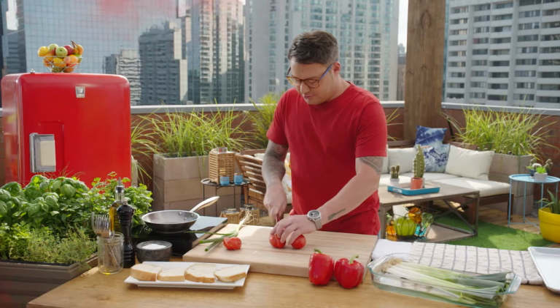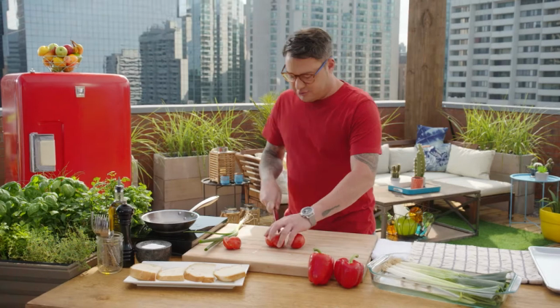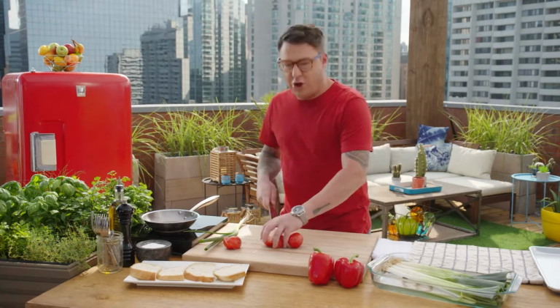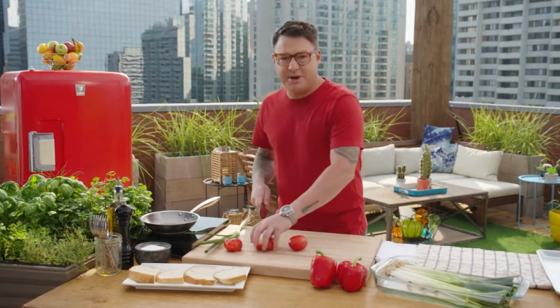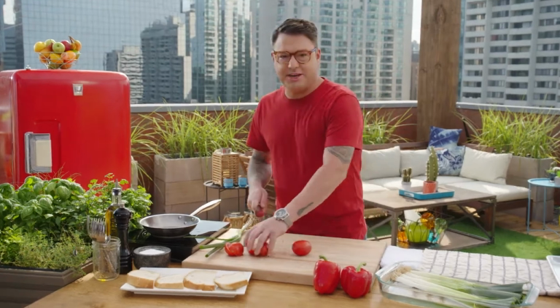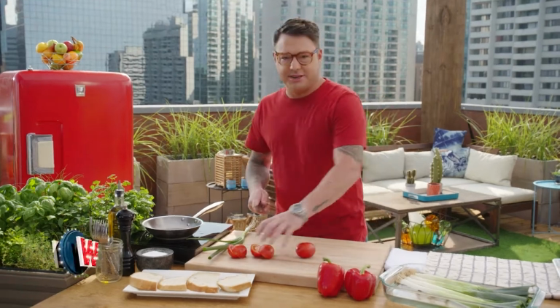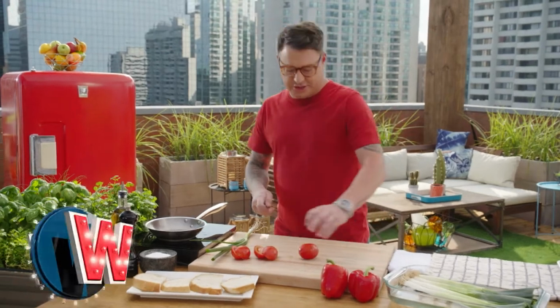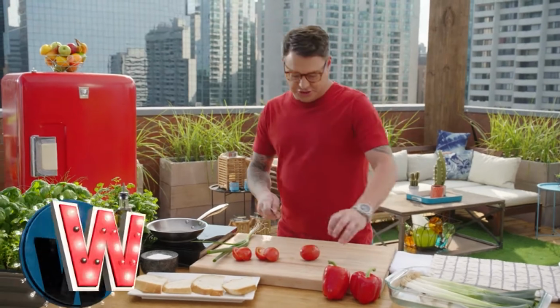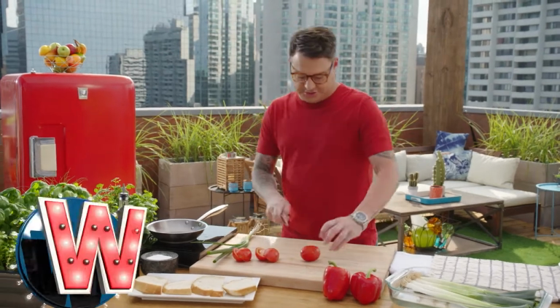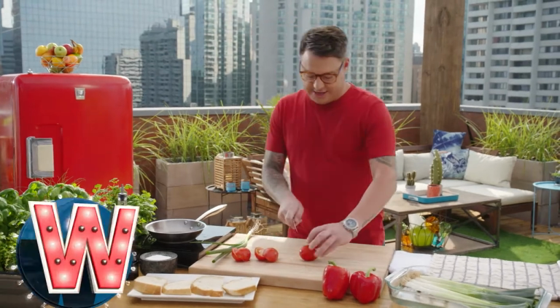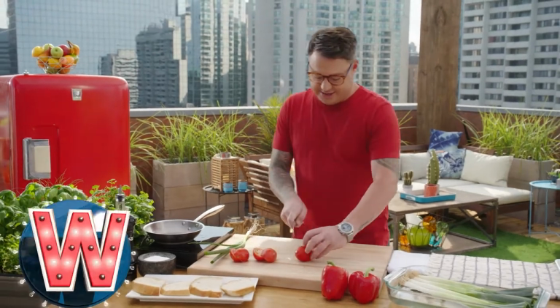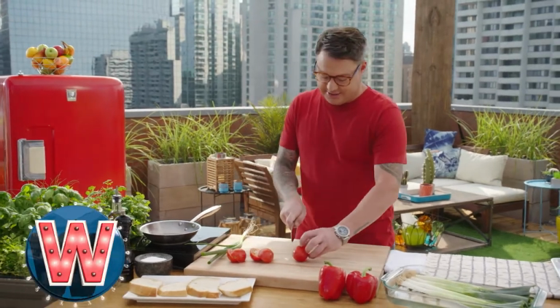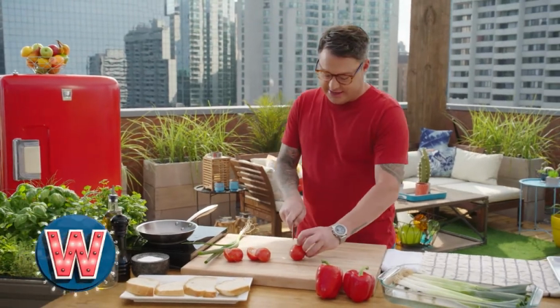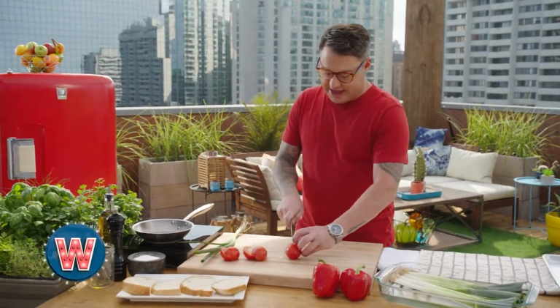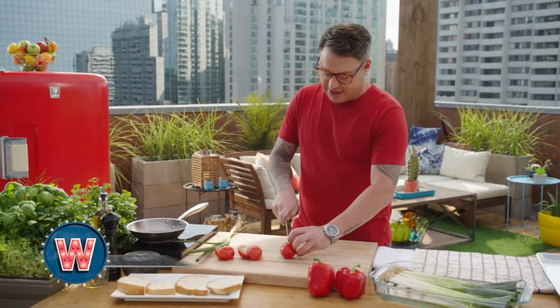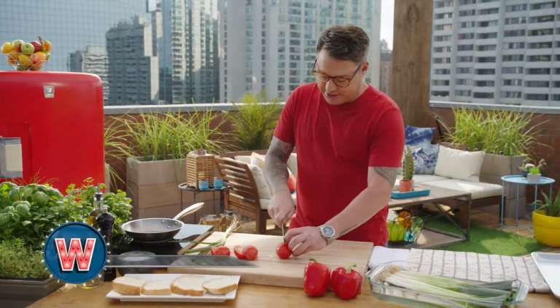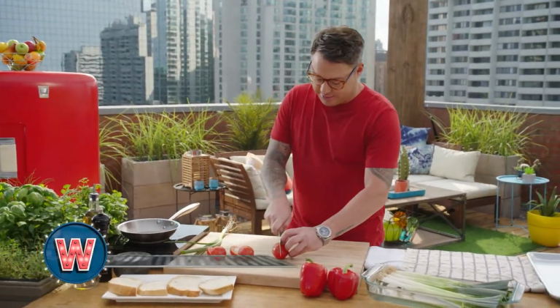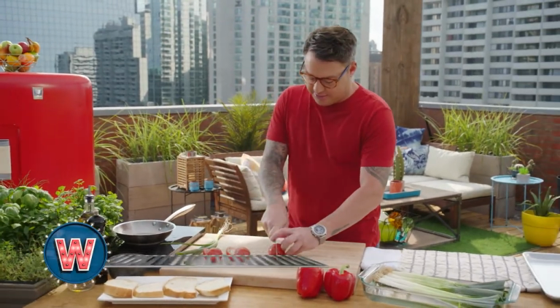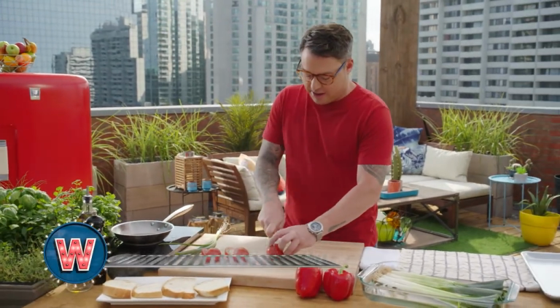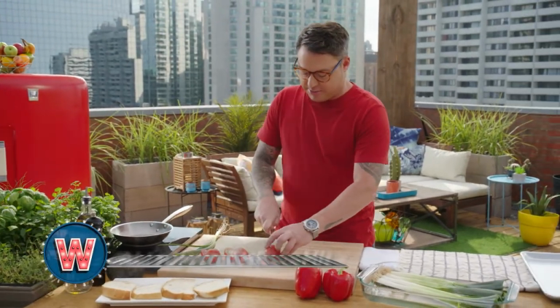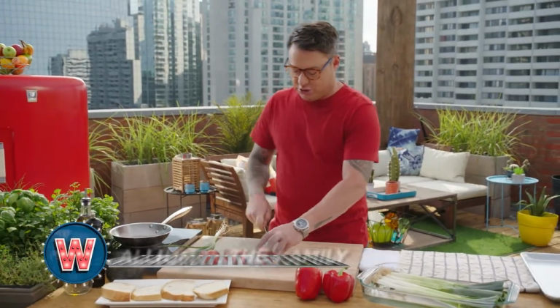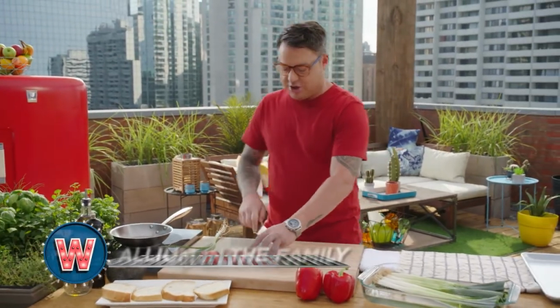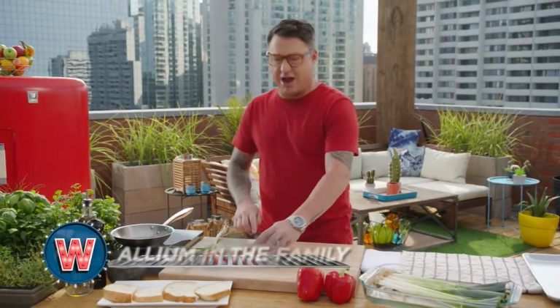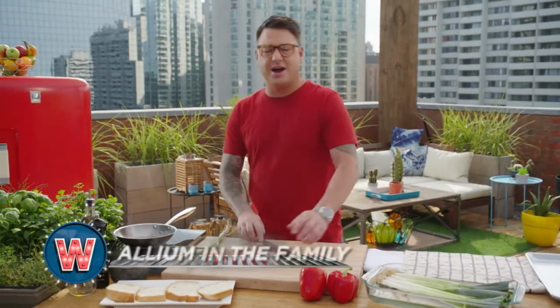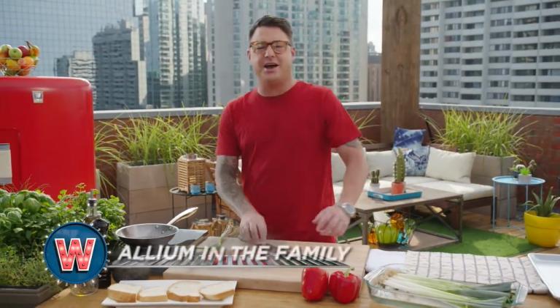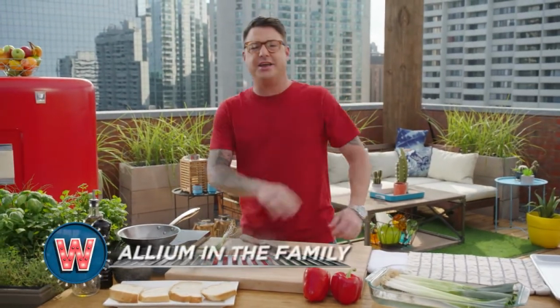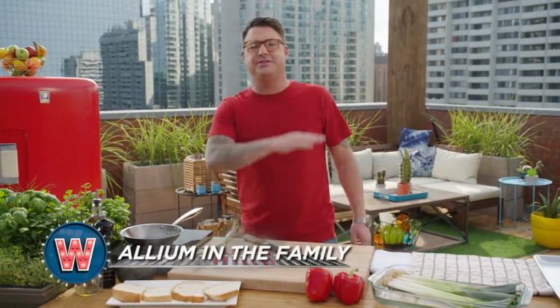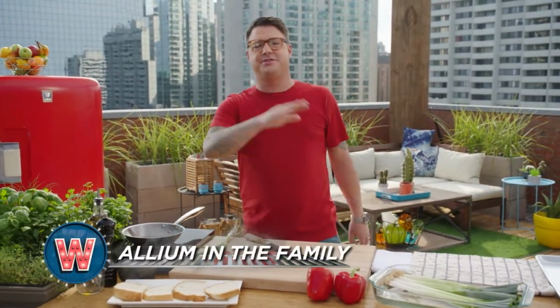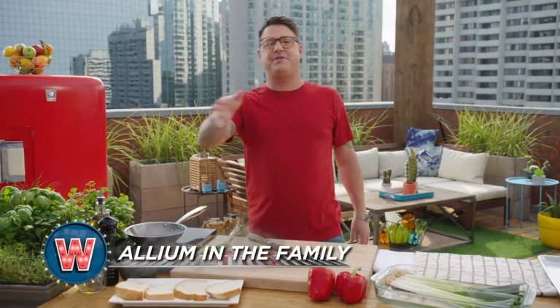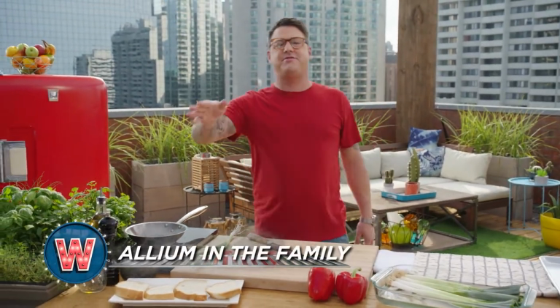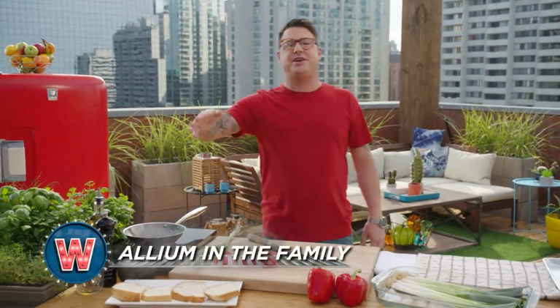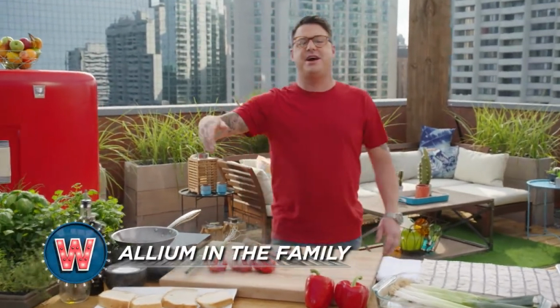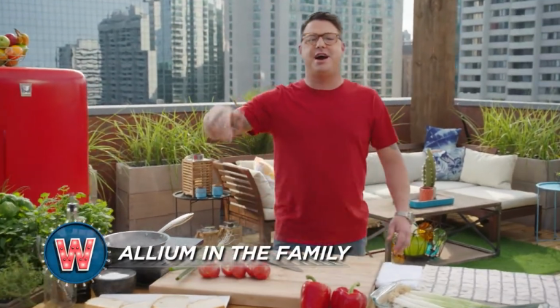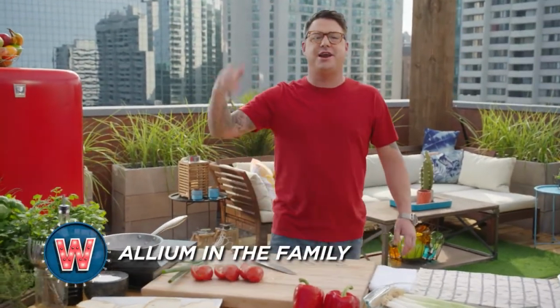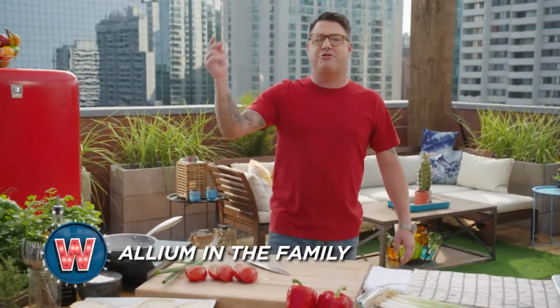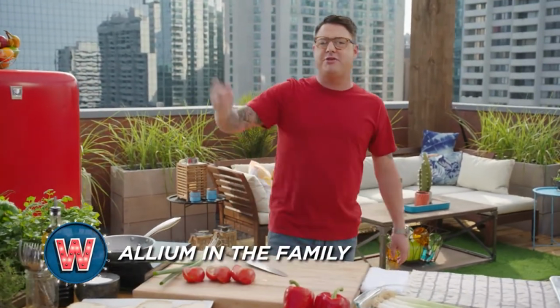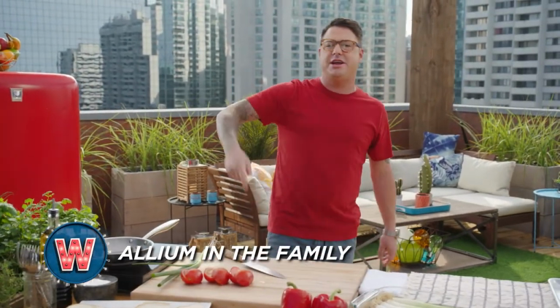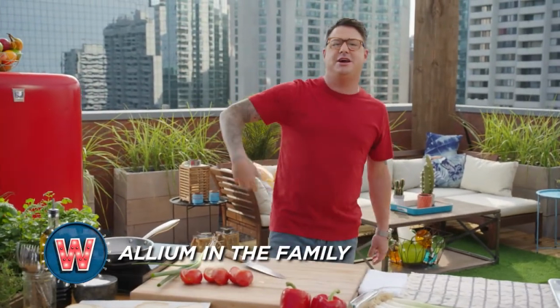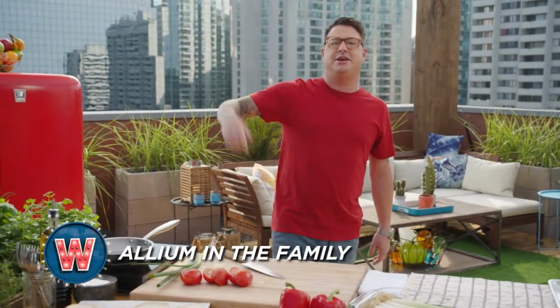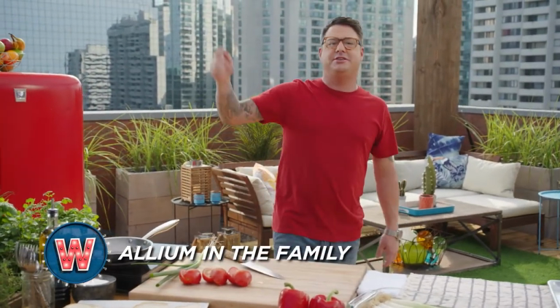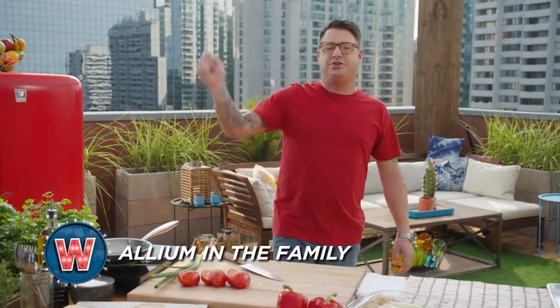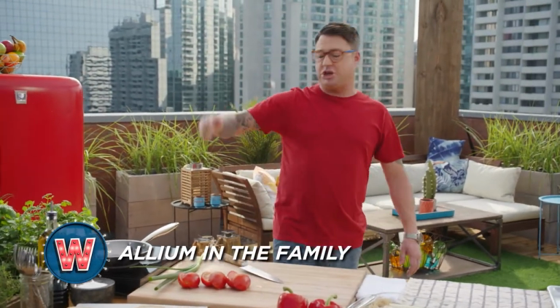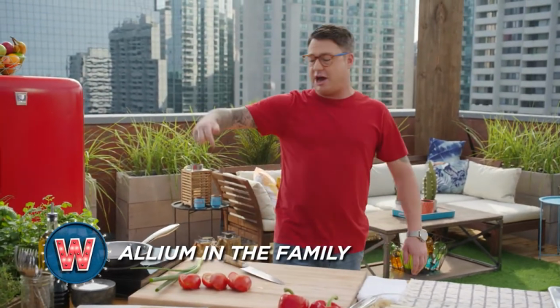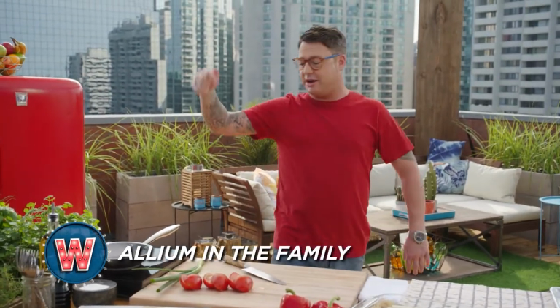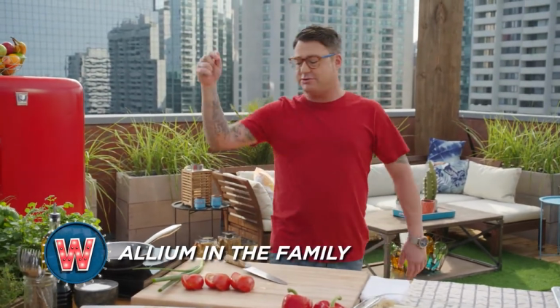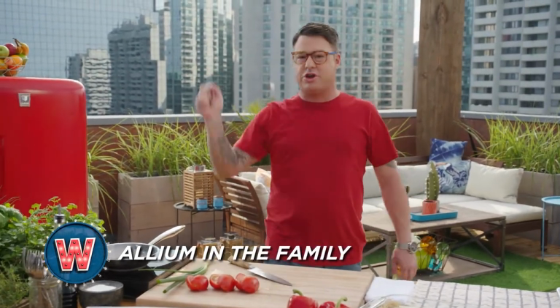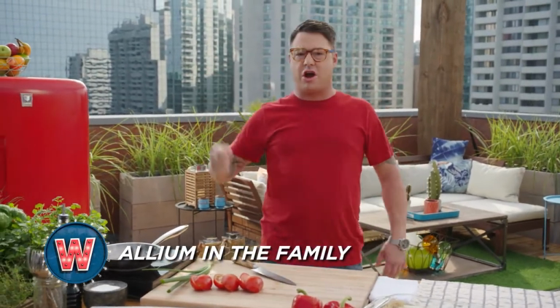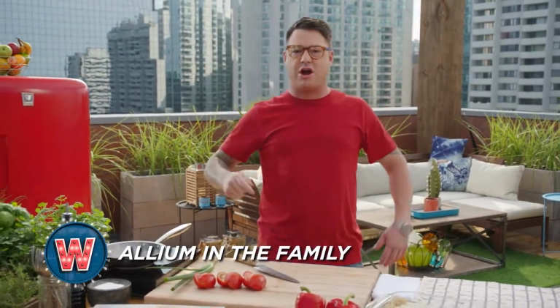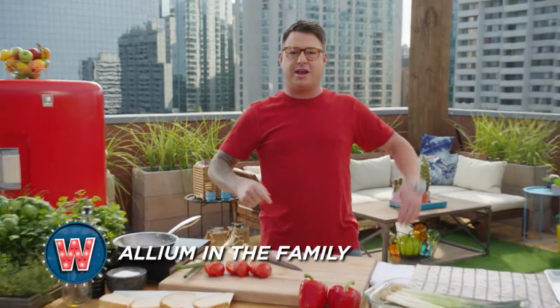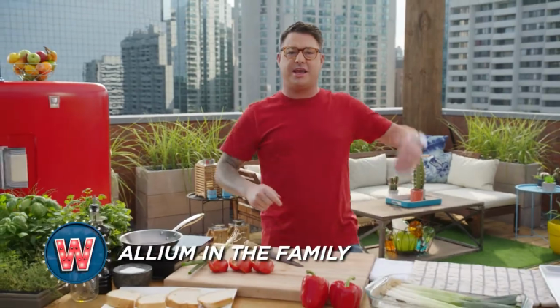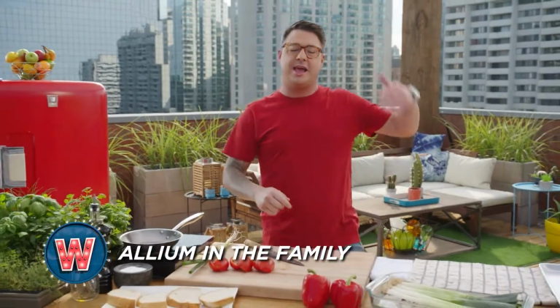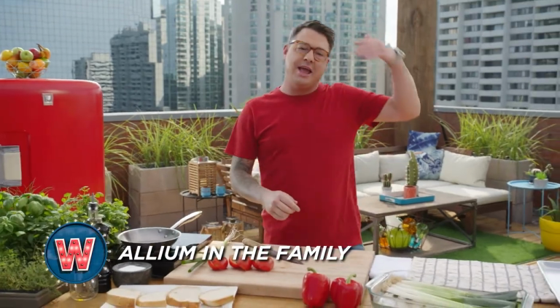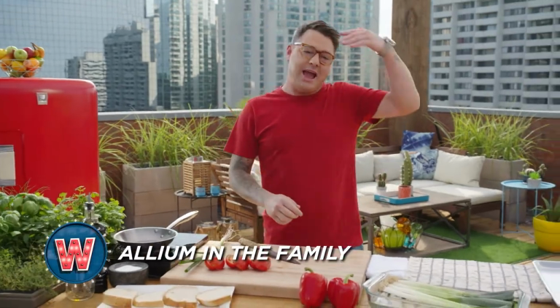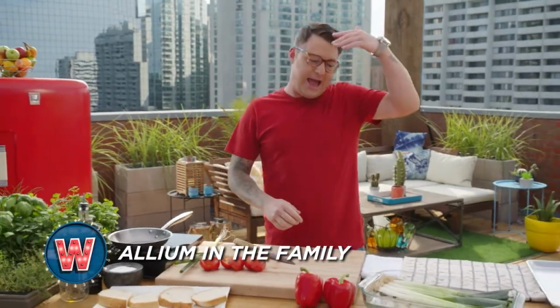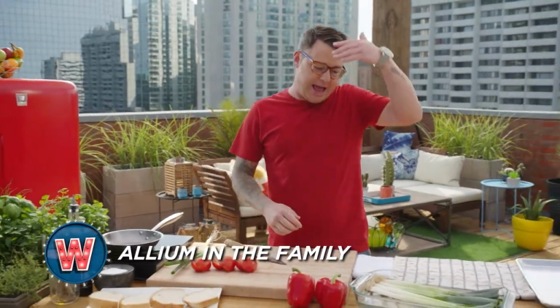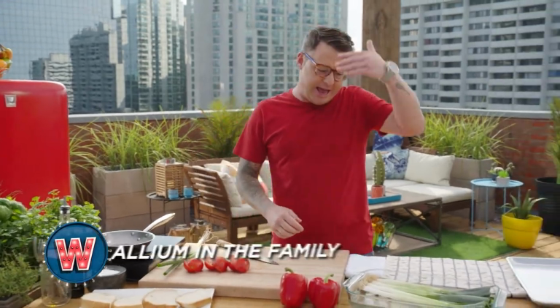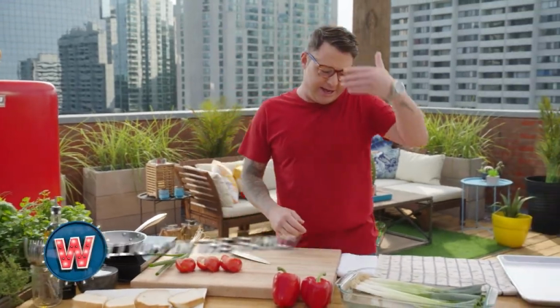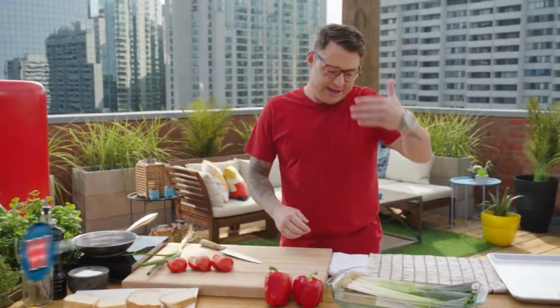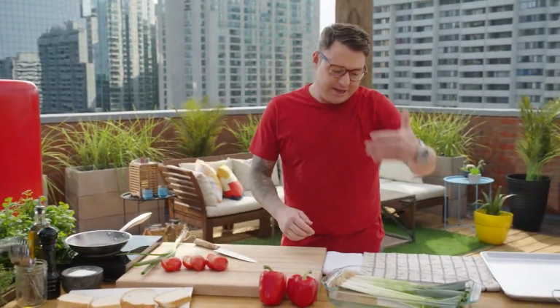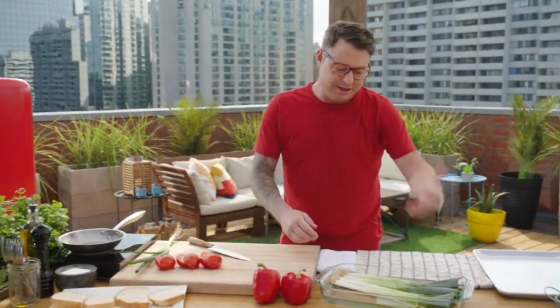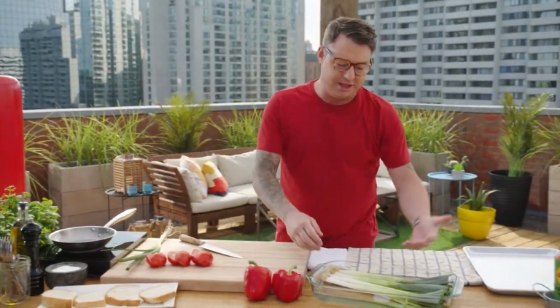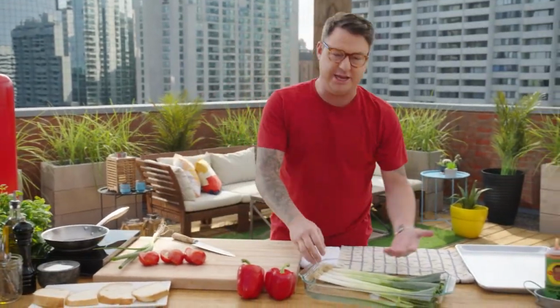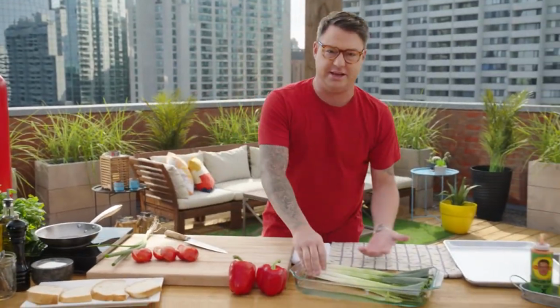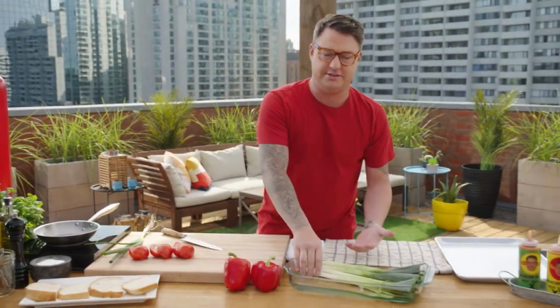There are so many delicious things in the Allium family. You've got onions of every kind, green onions, chives, garlic, and leeks.